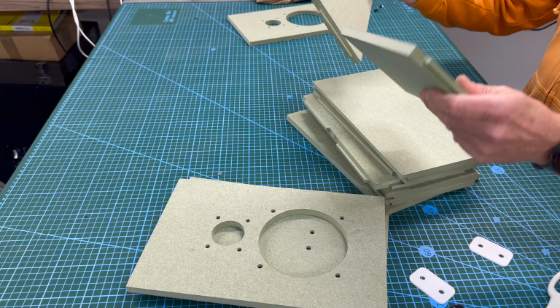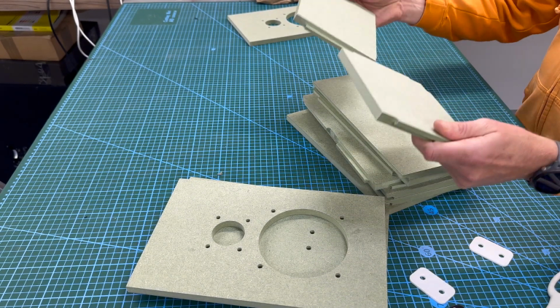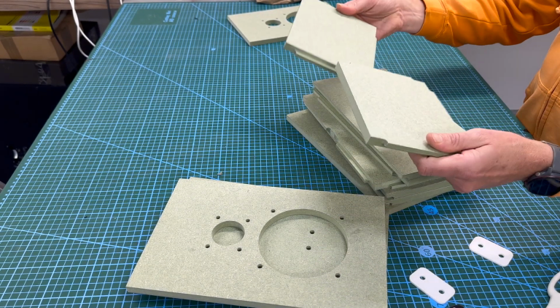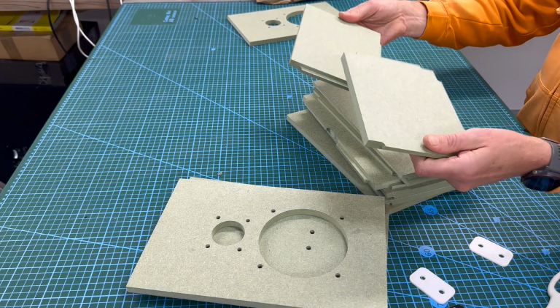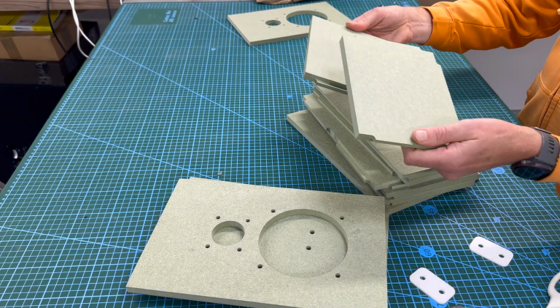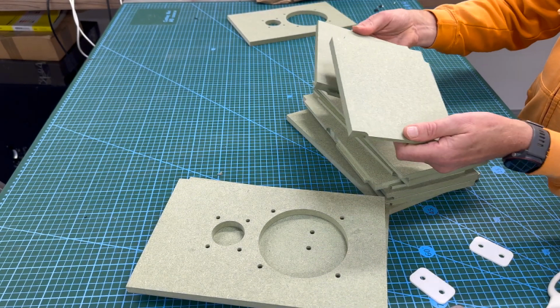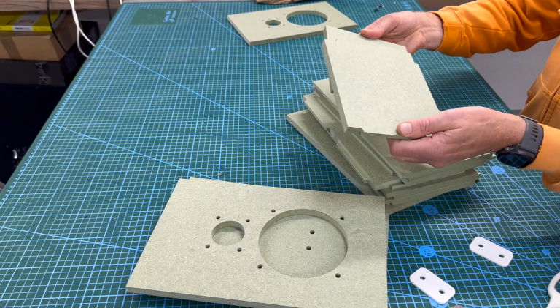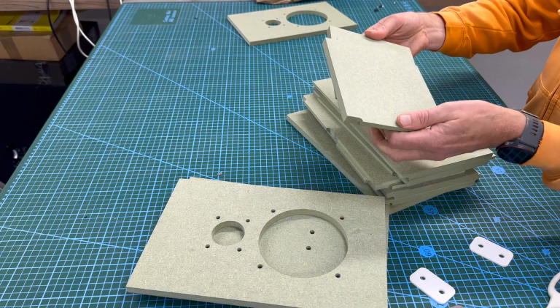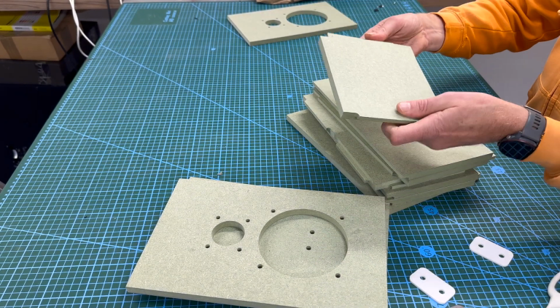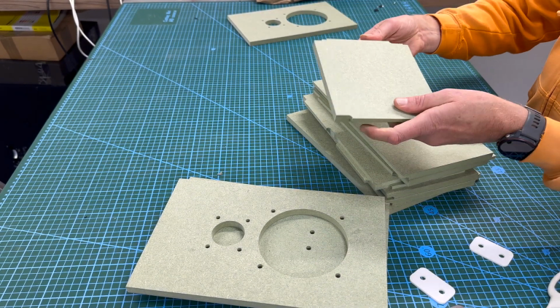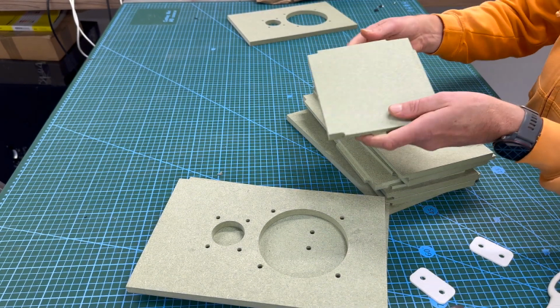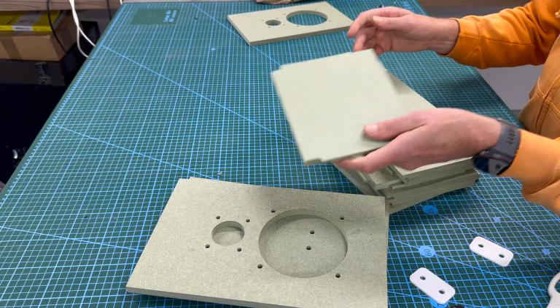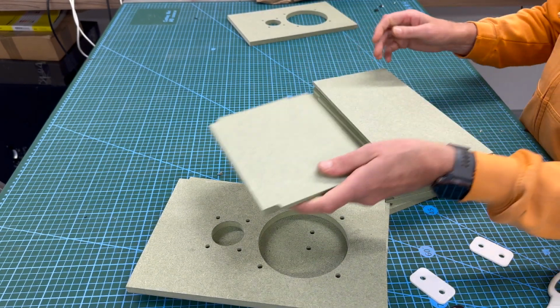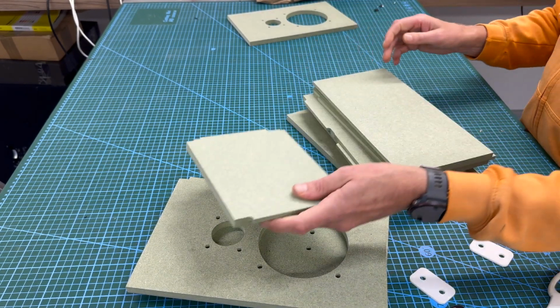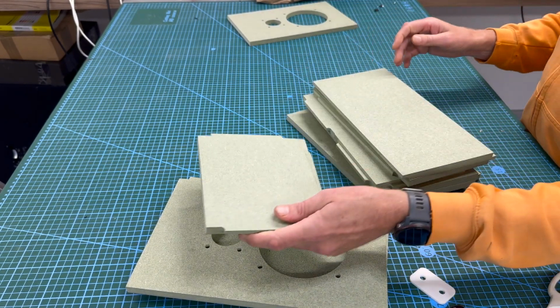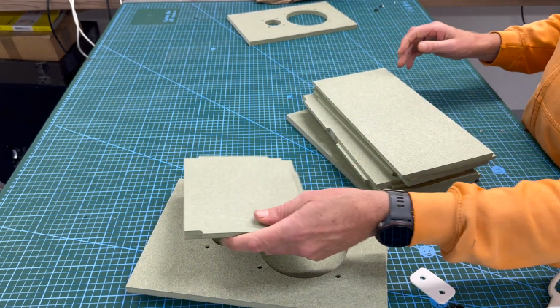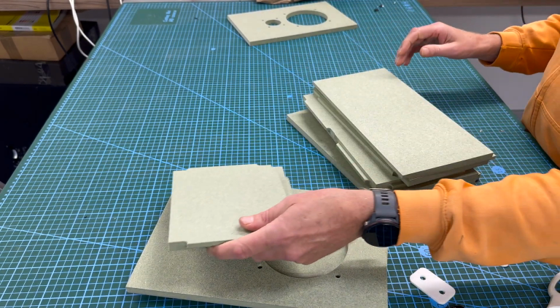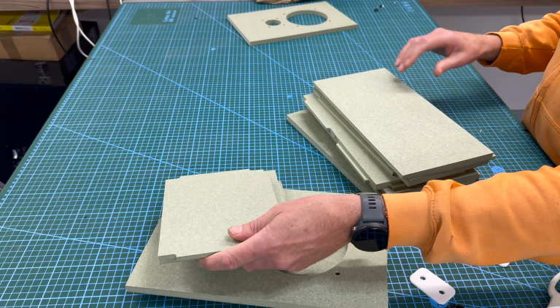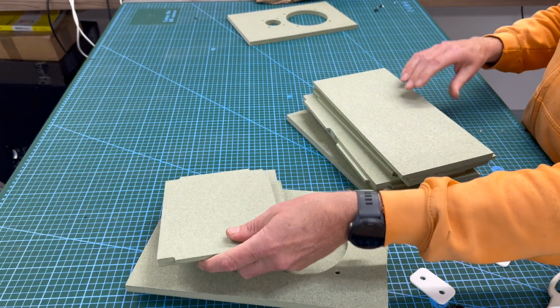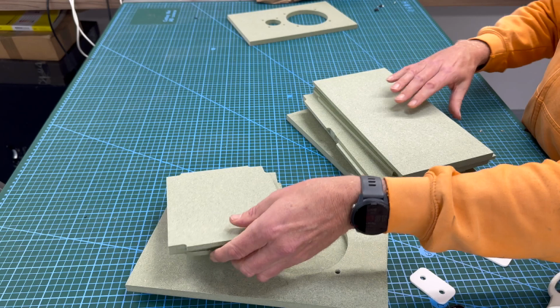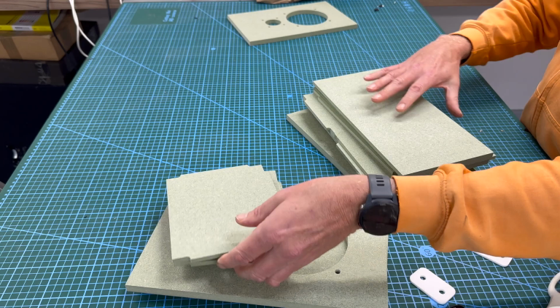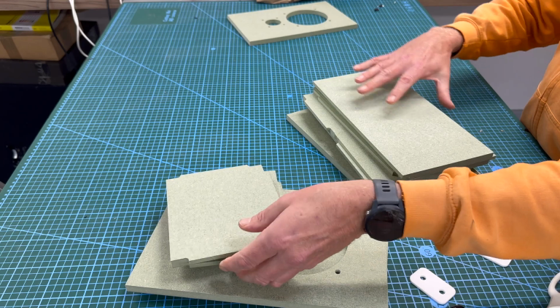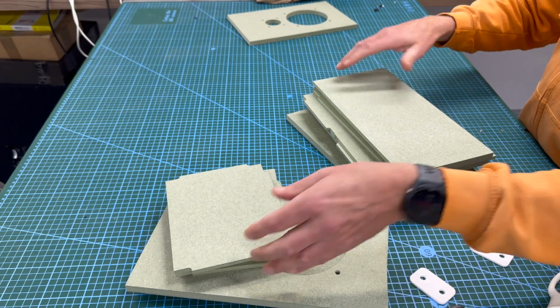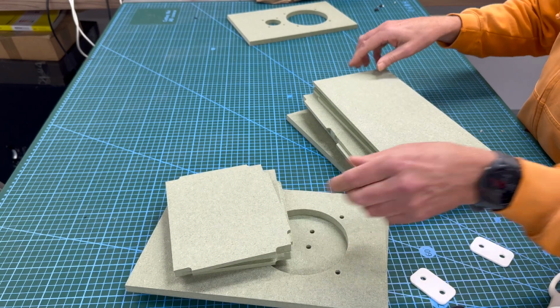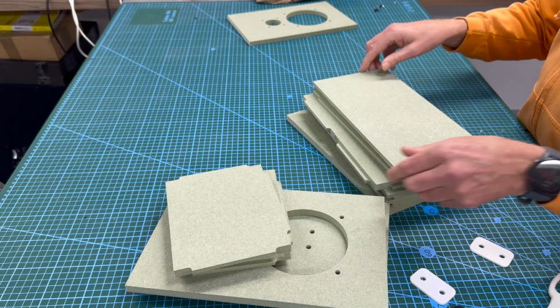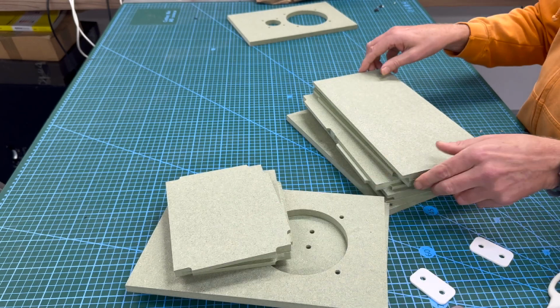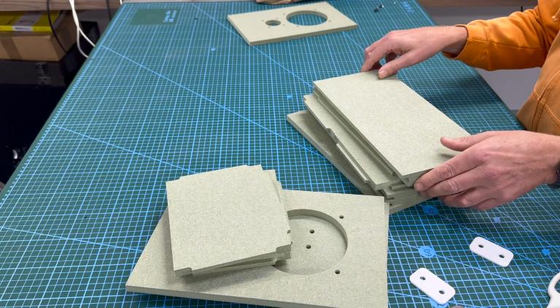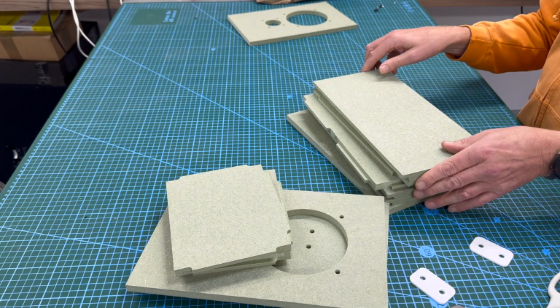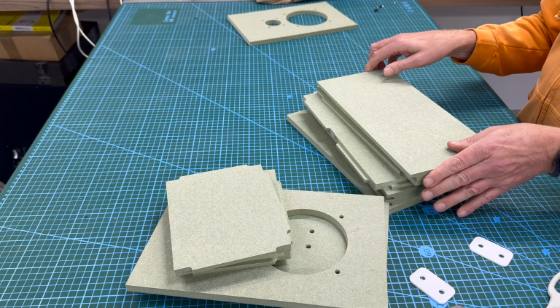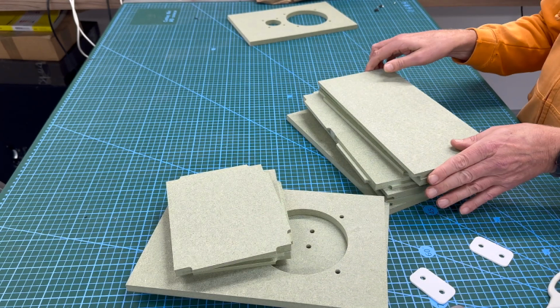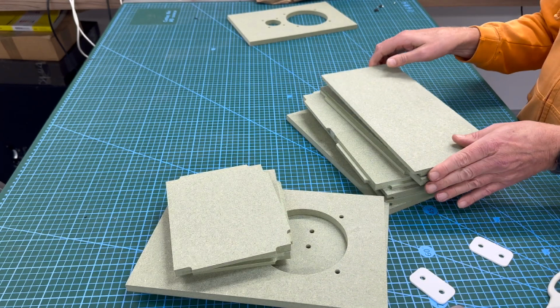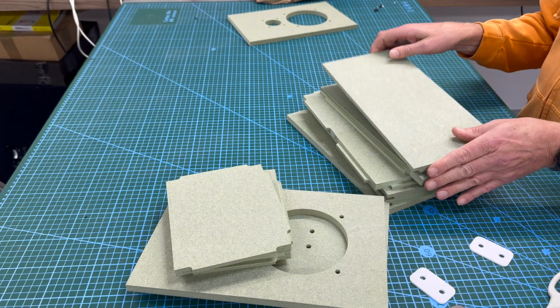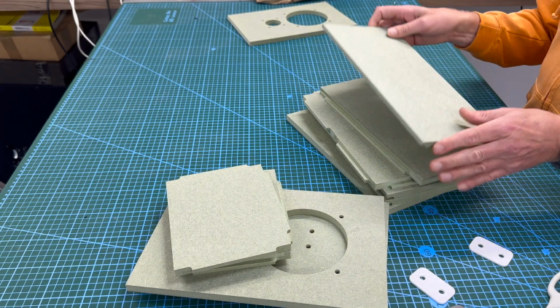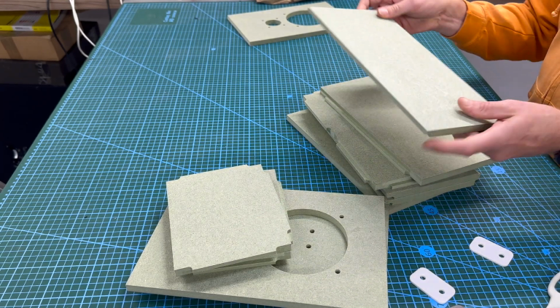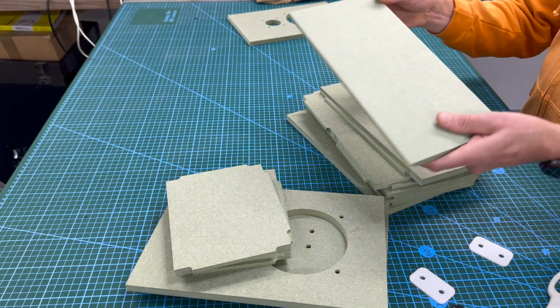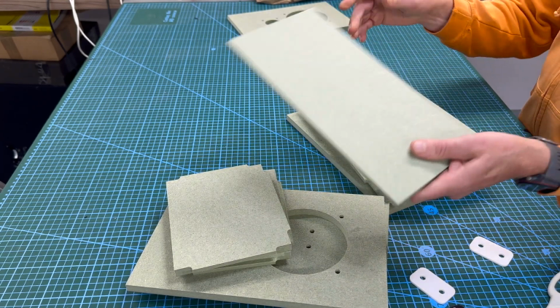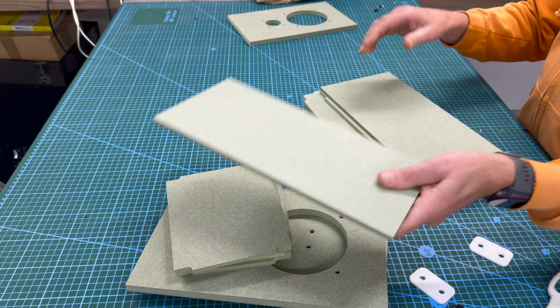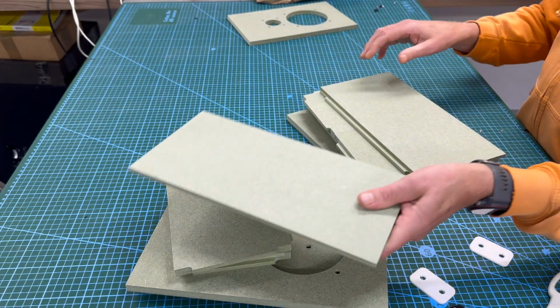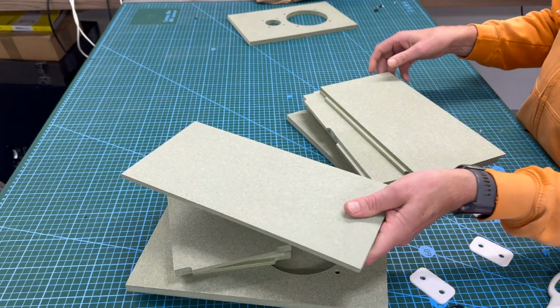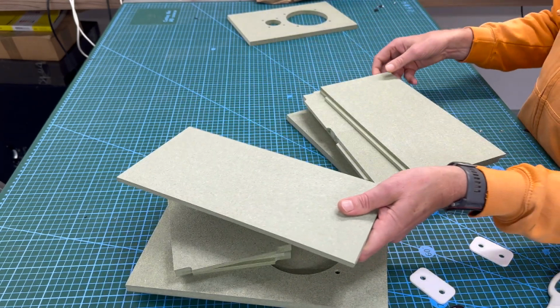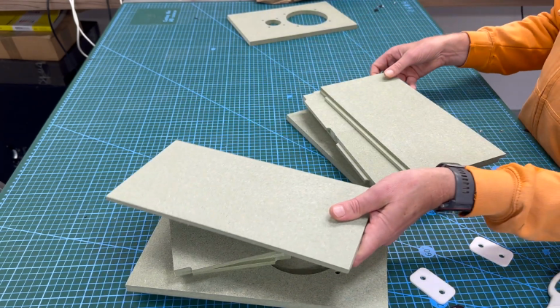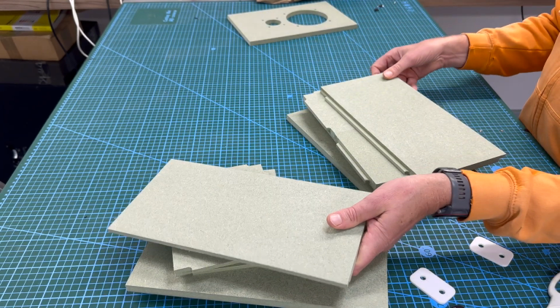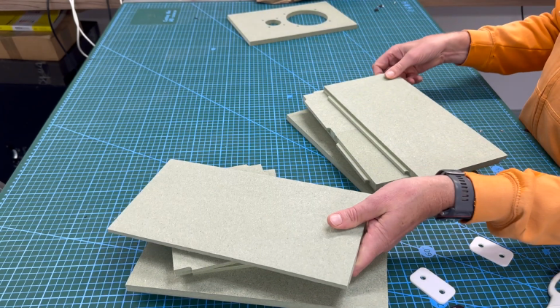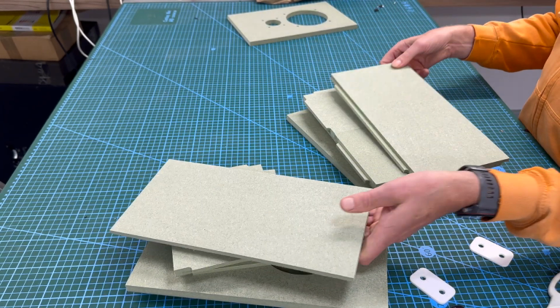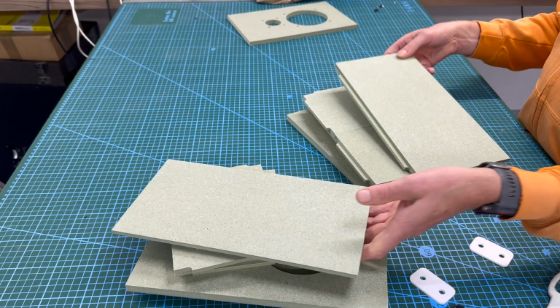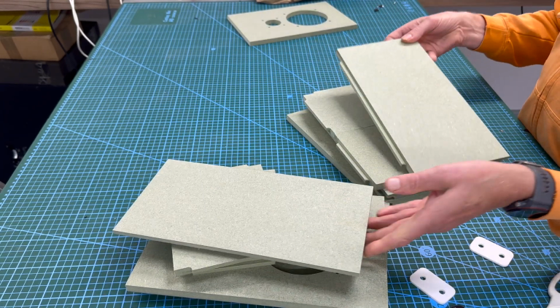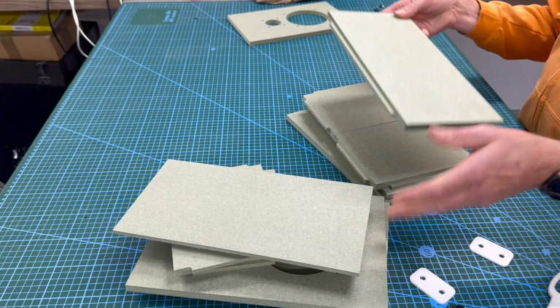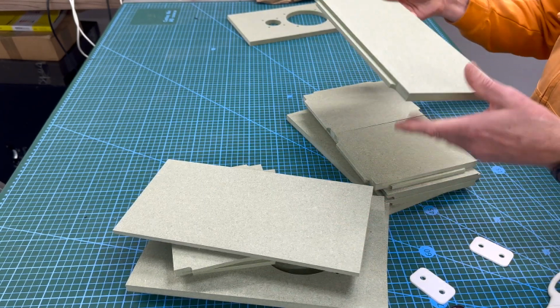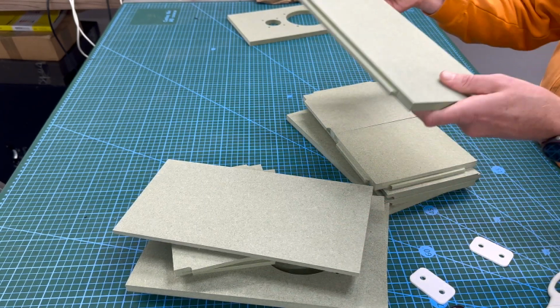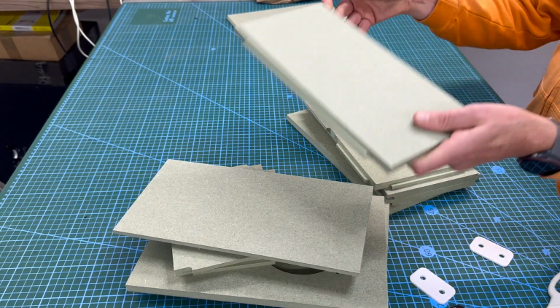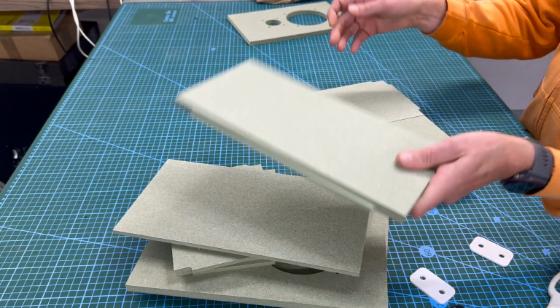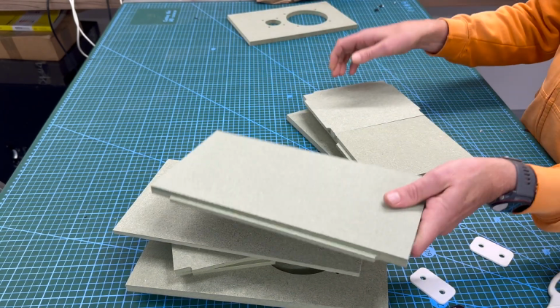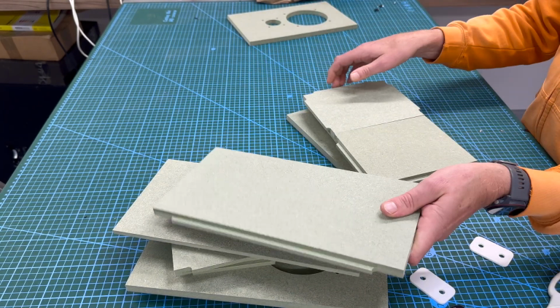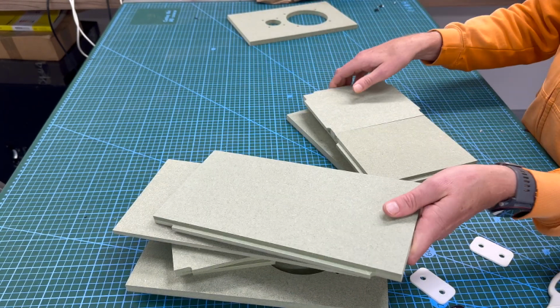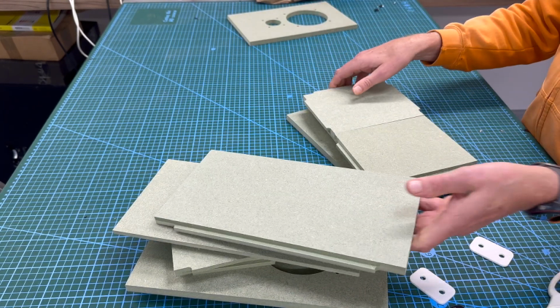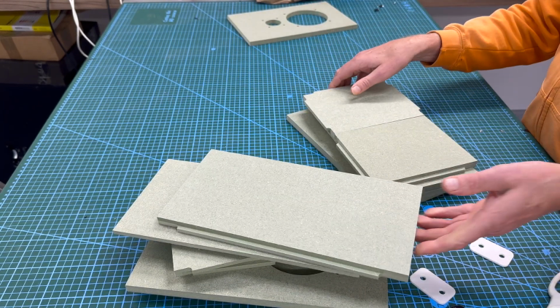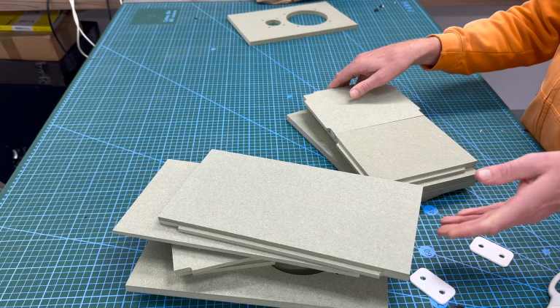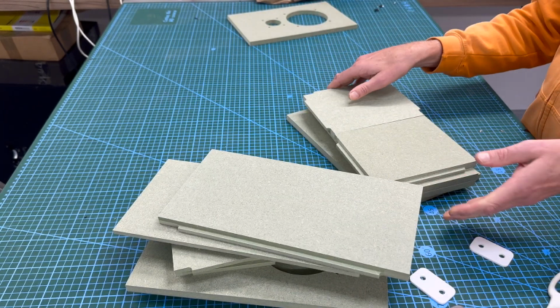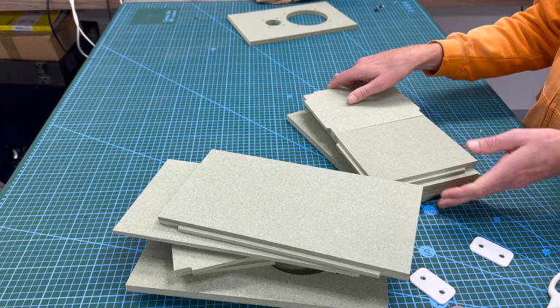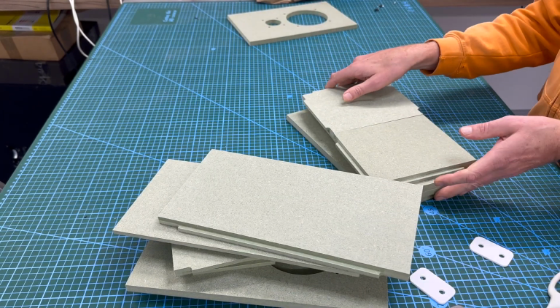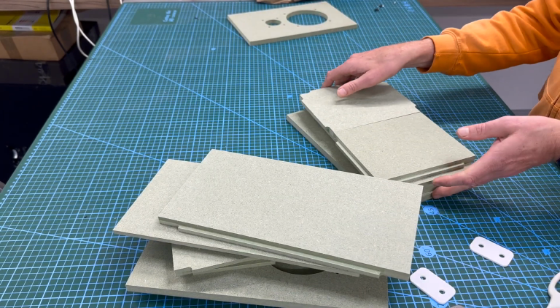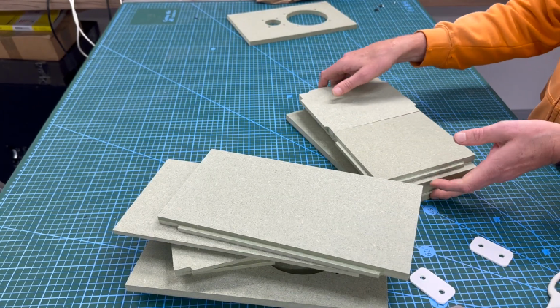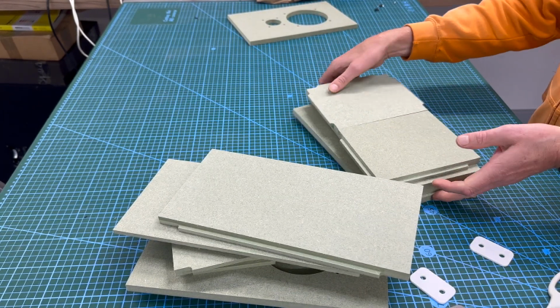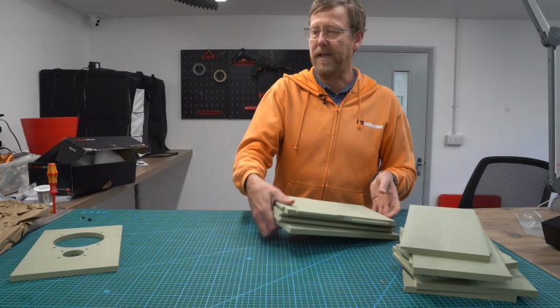These are the tops and bottoms. The sides. And then it just repeats.